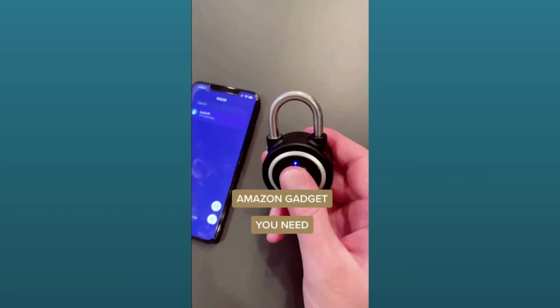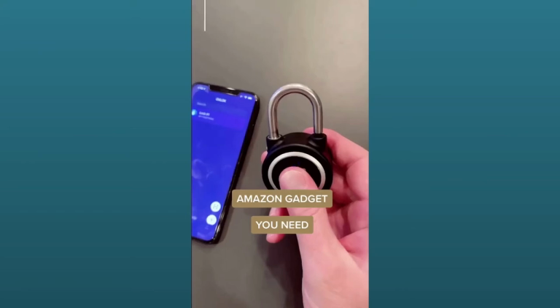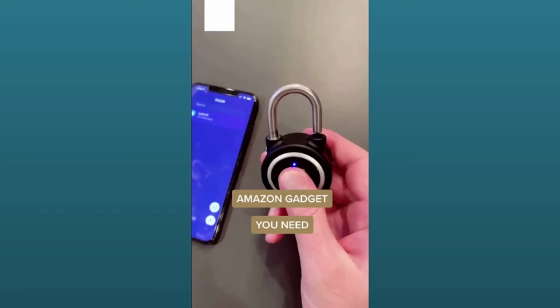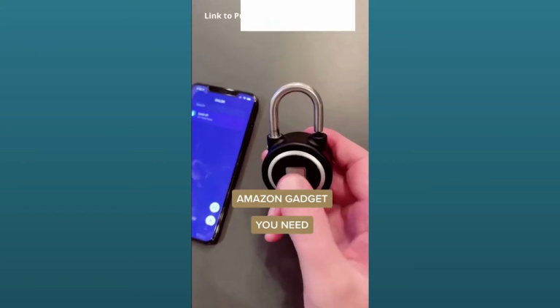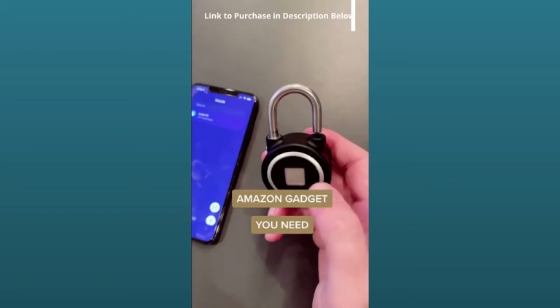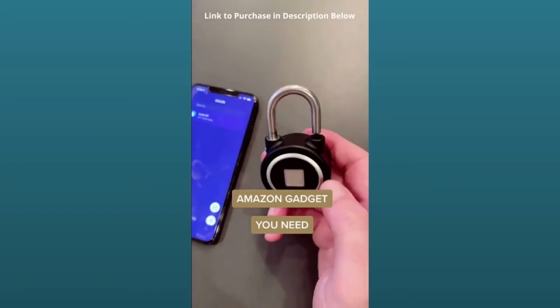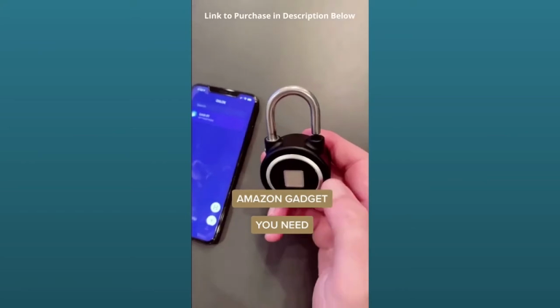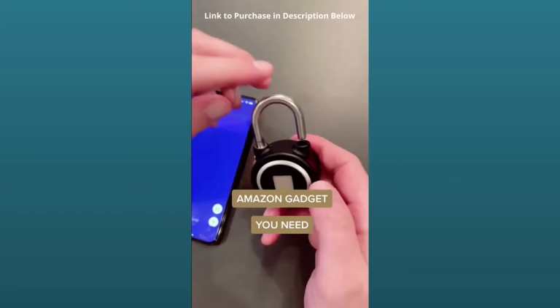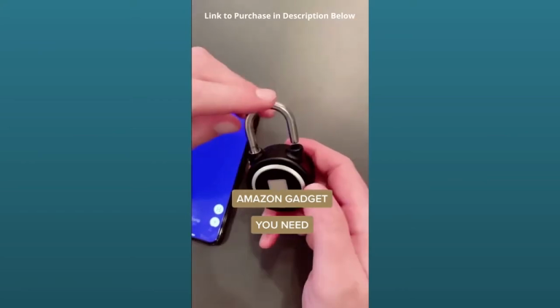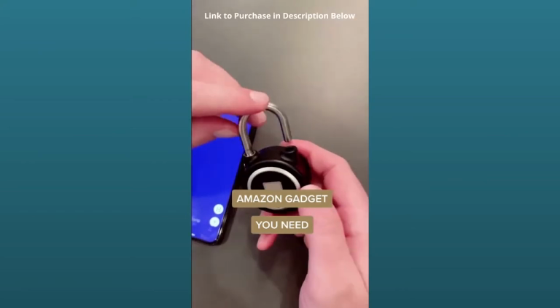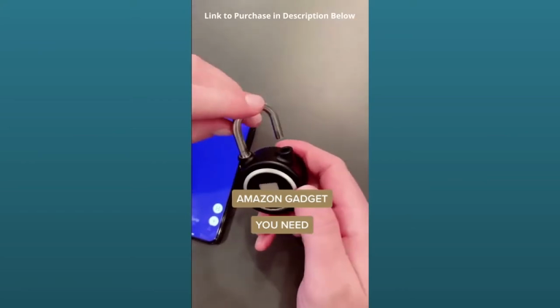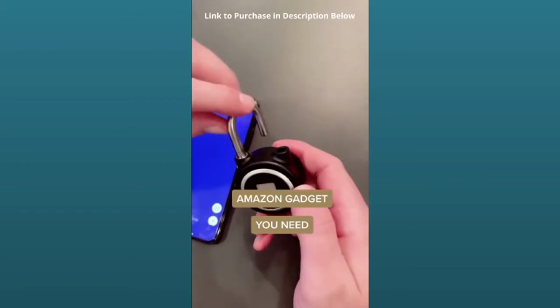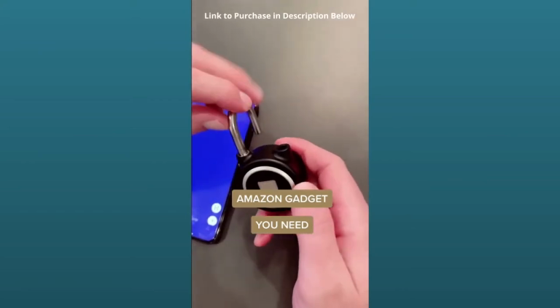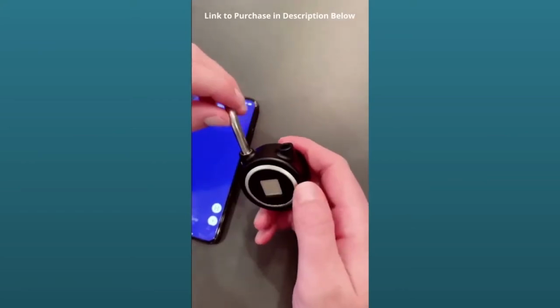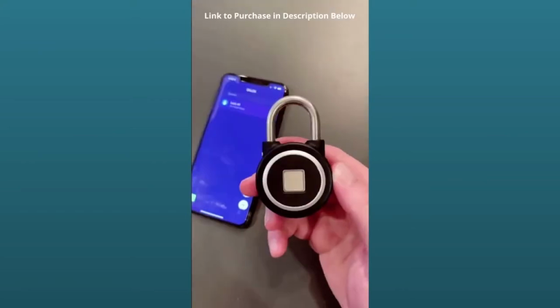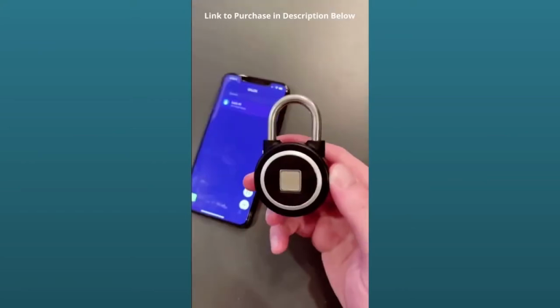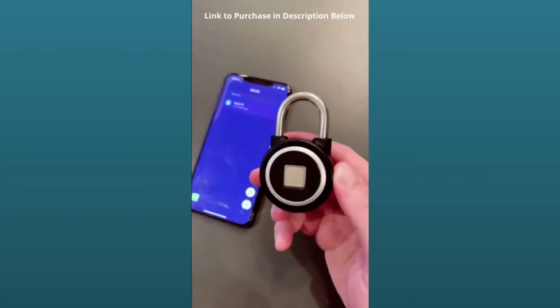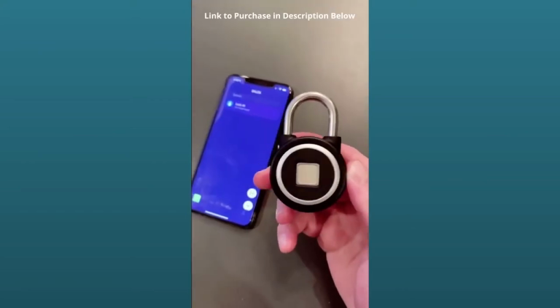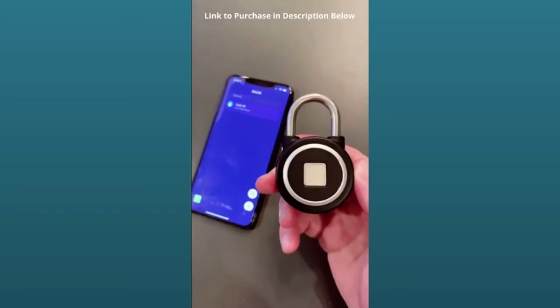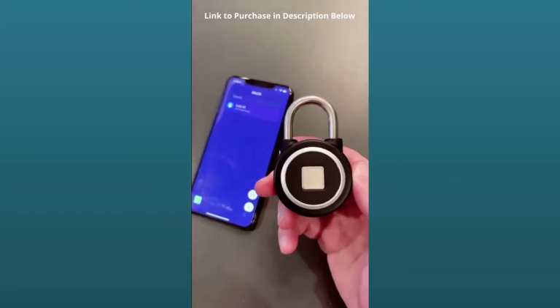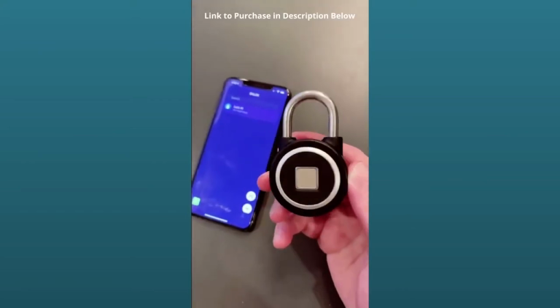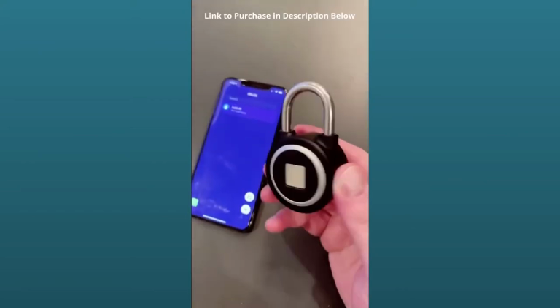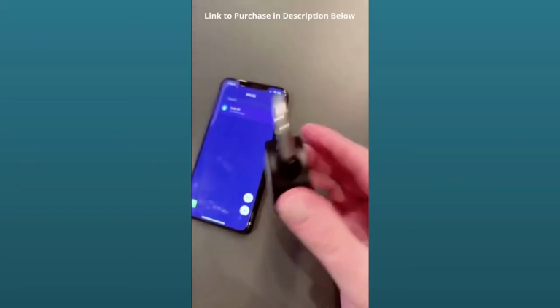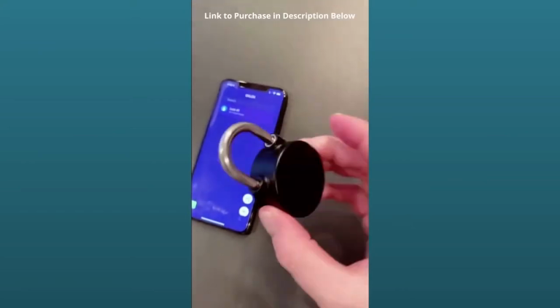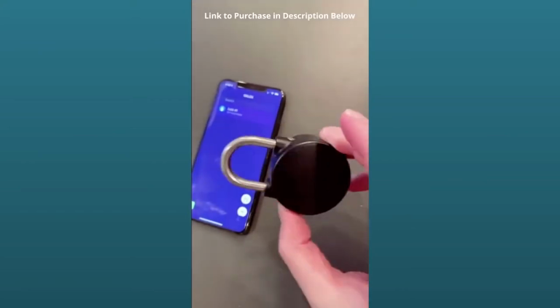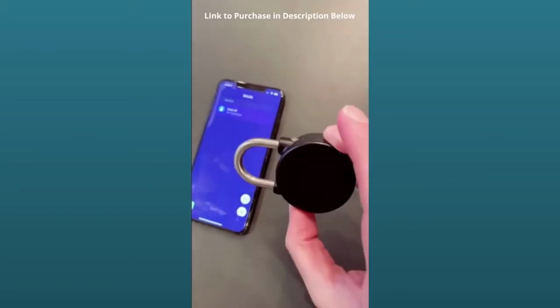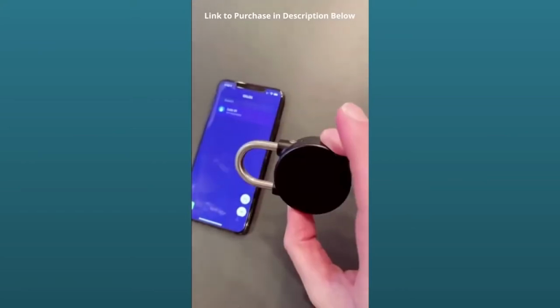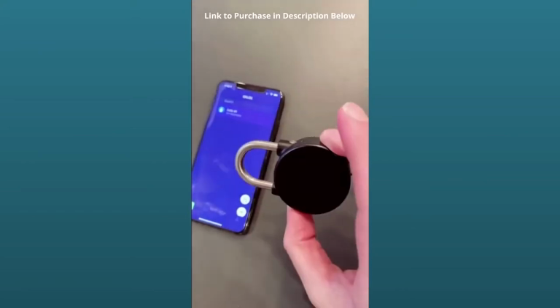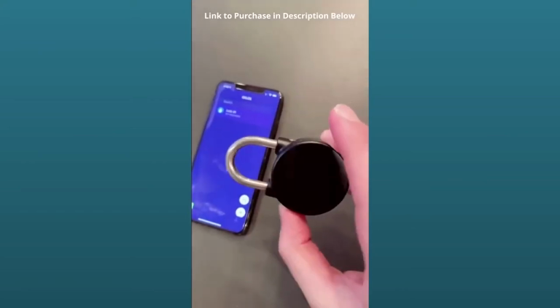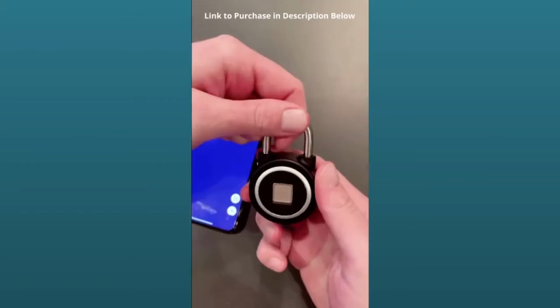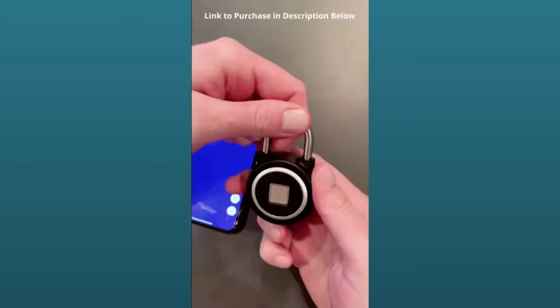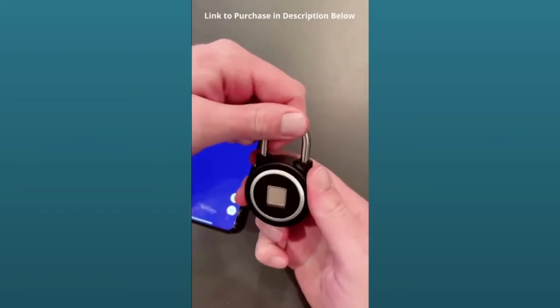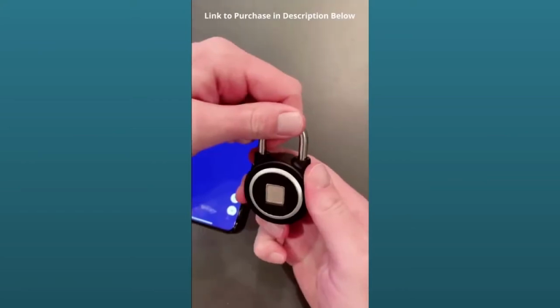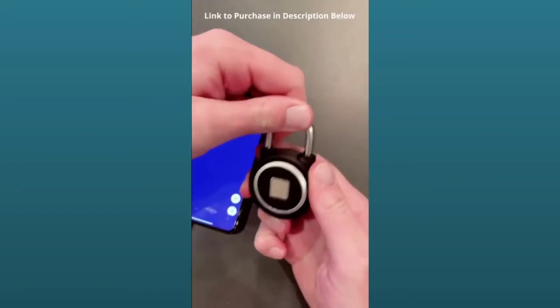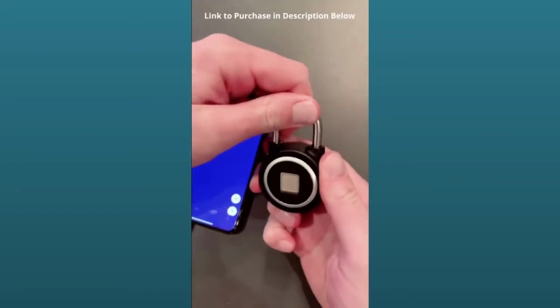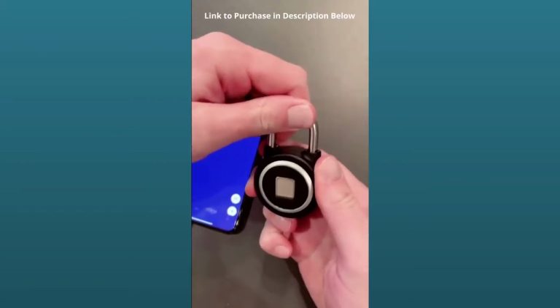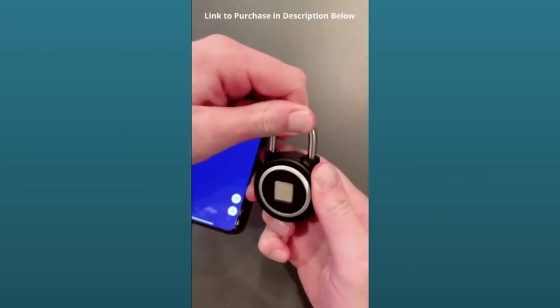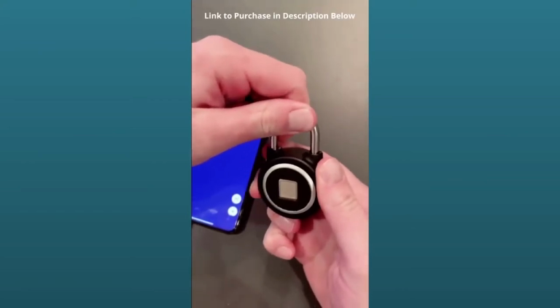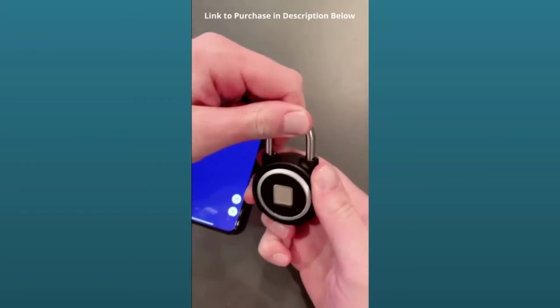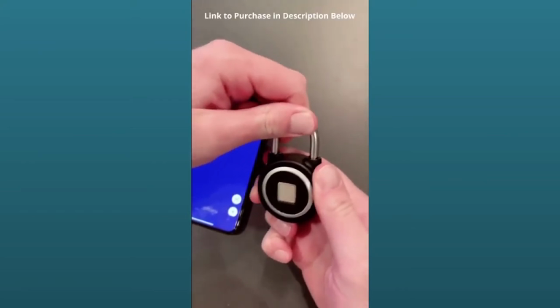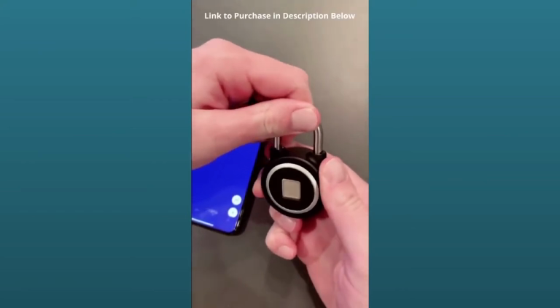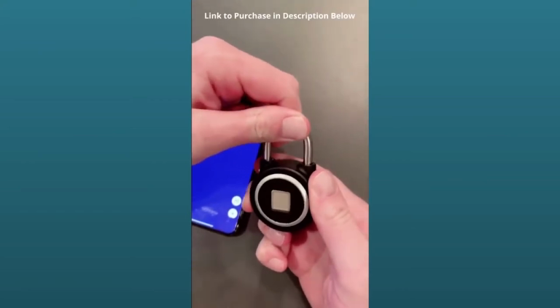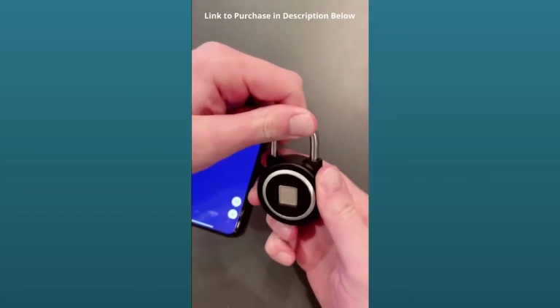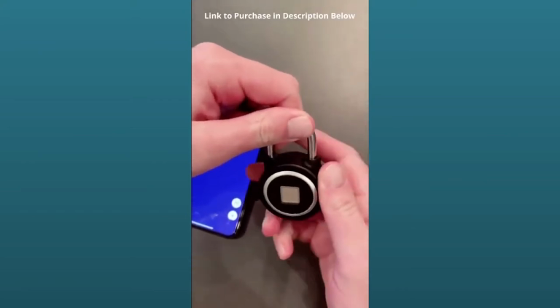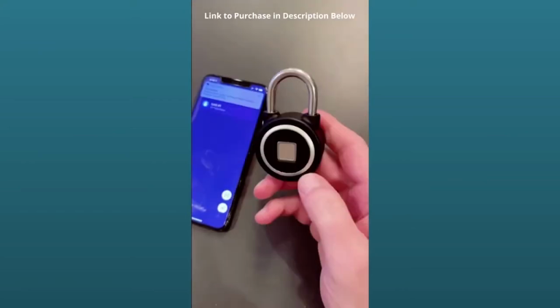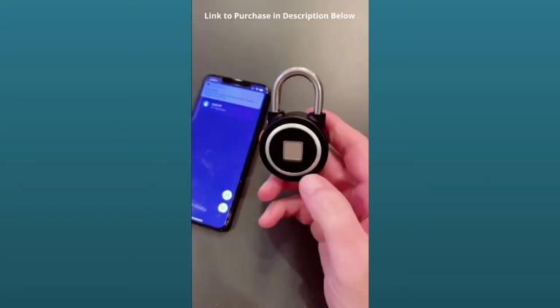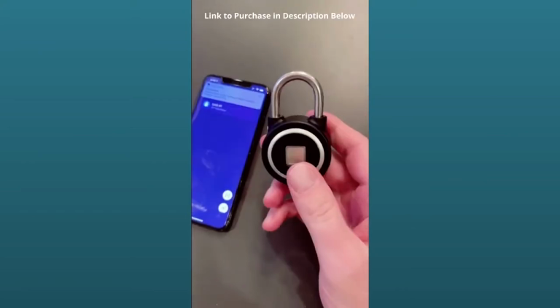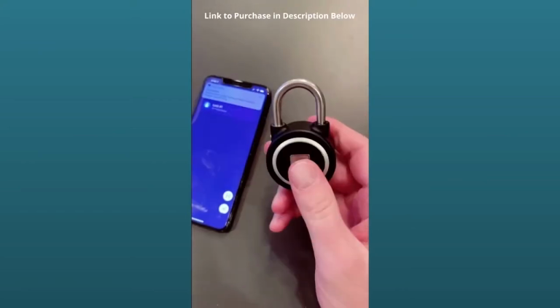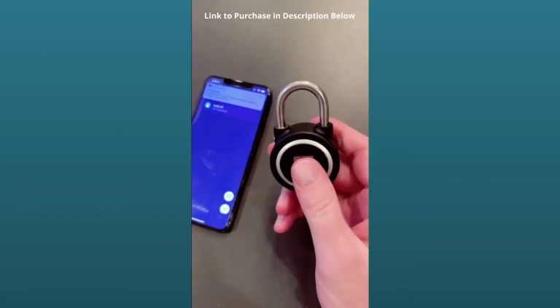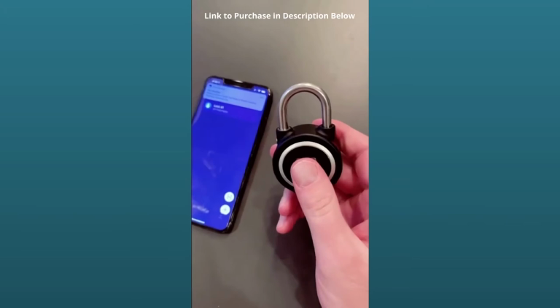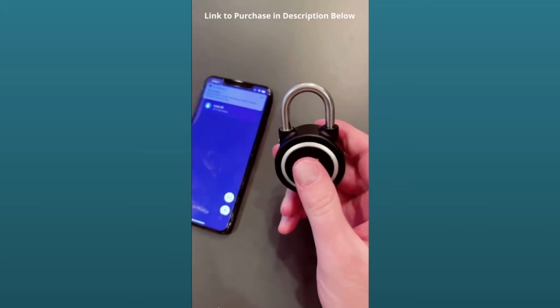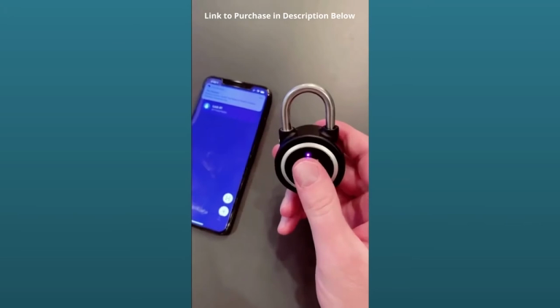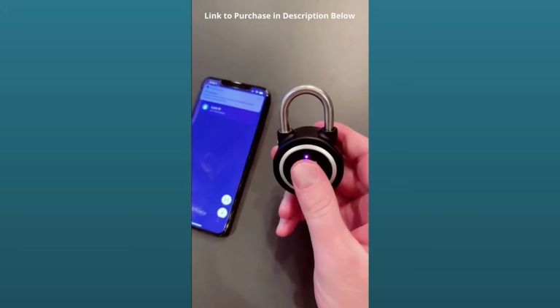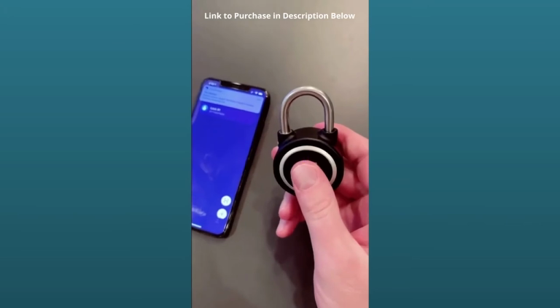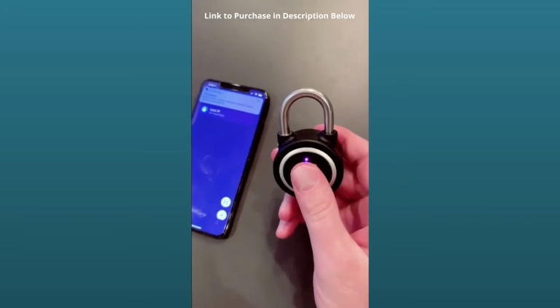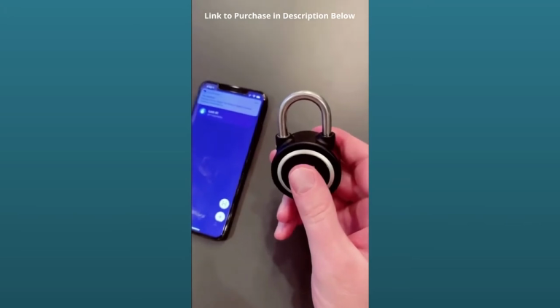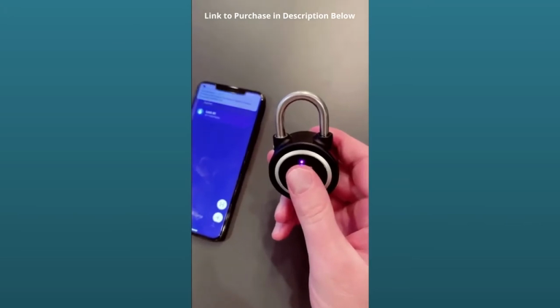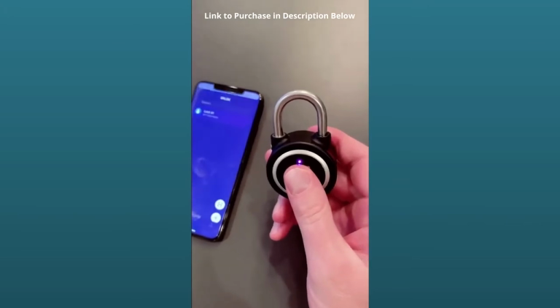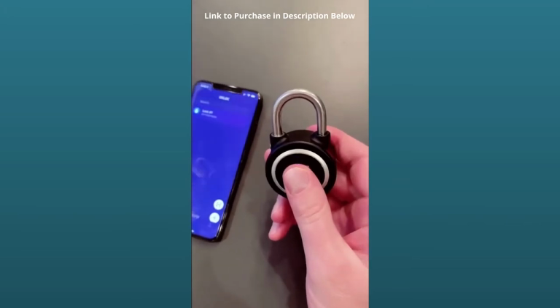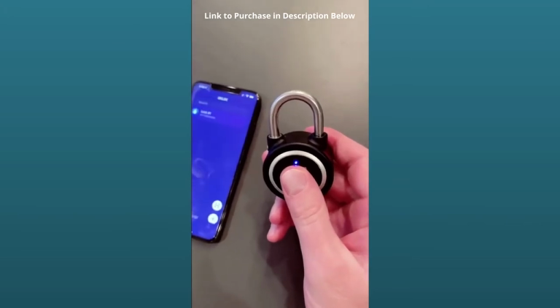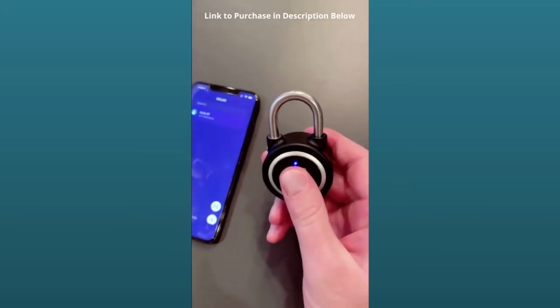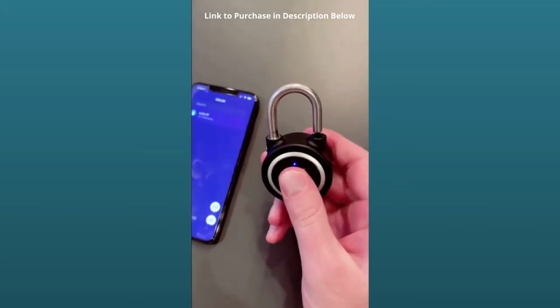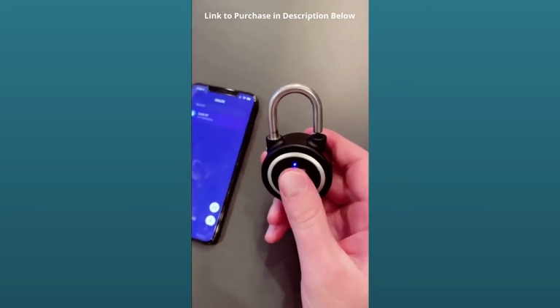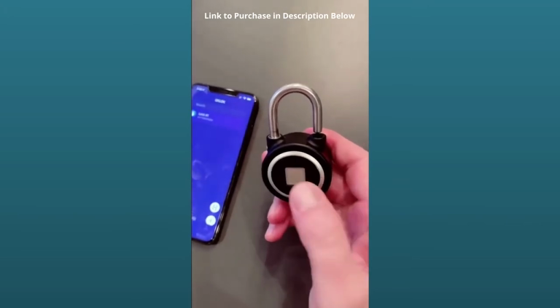Amazon gadget you need. This is a biometric lock so you can lock and unlock it using your fingerprint, so you don't have to worry about keeping track of a key.